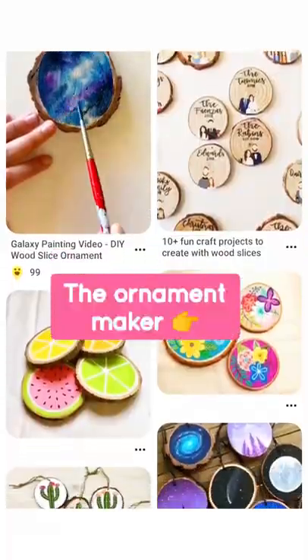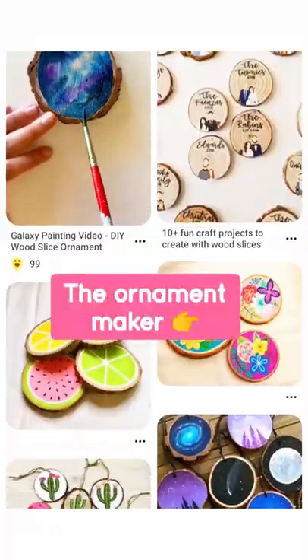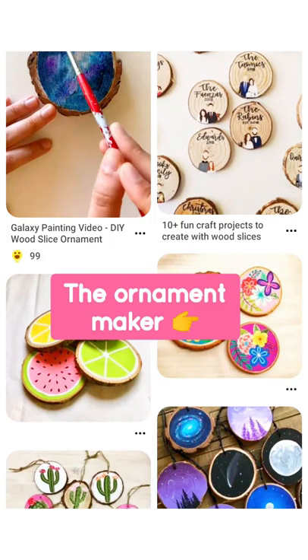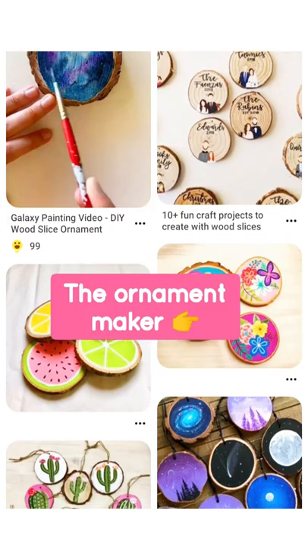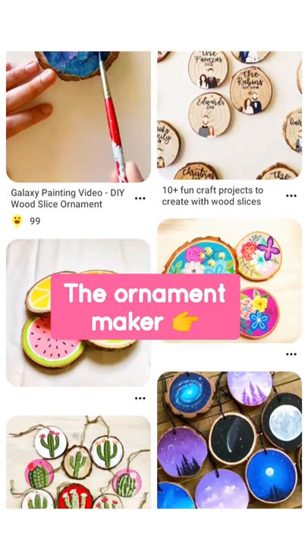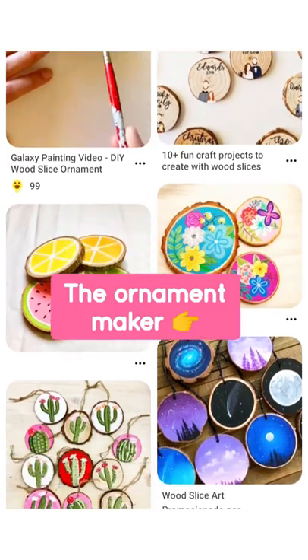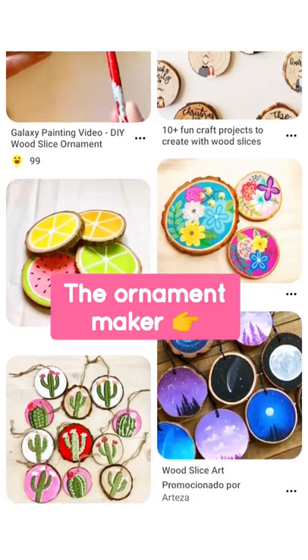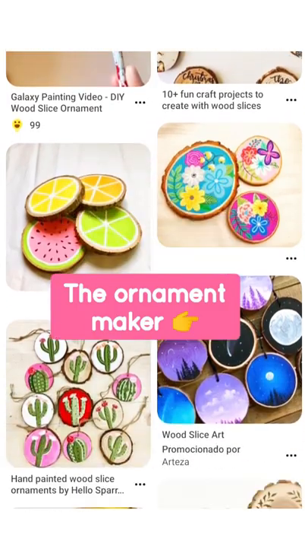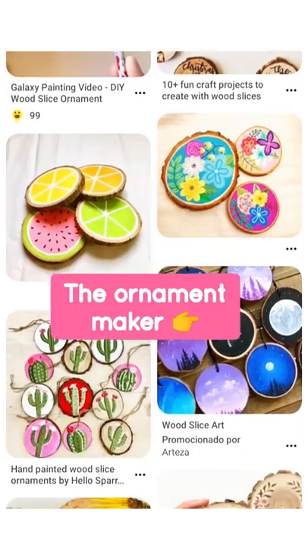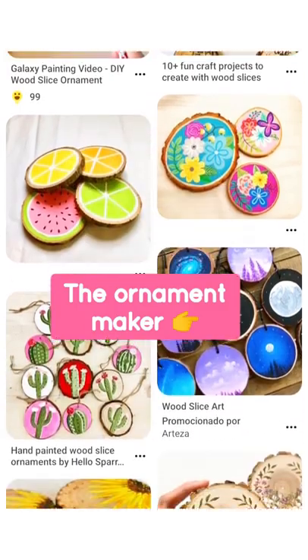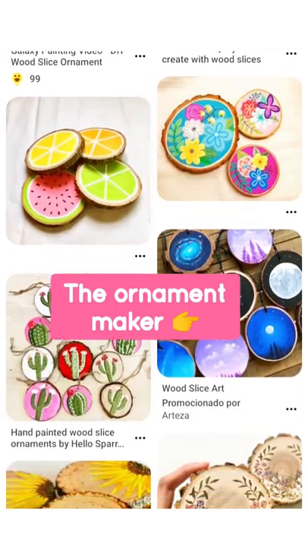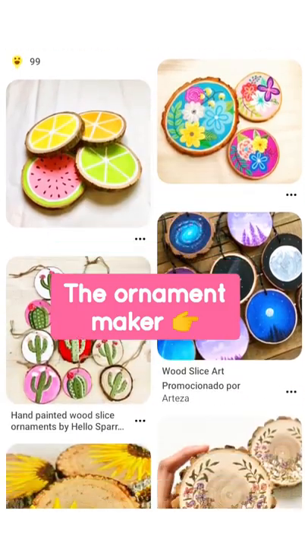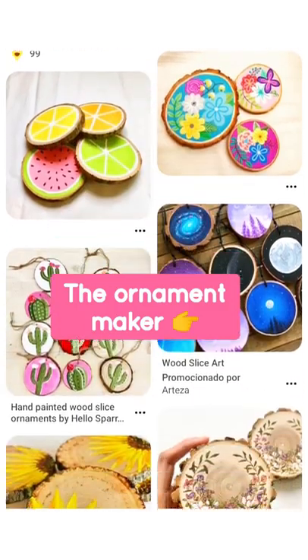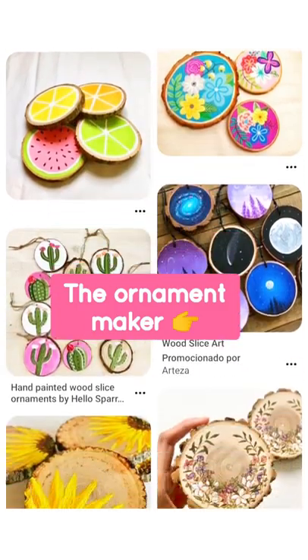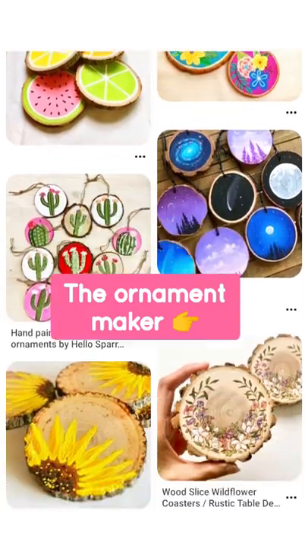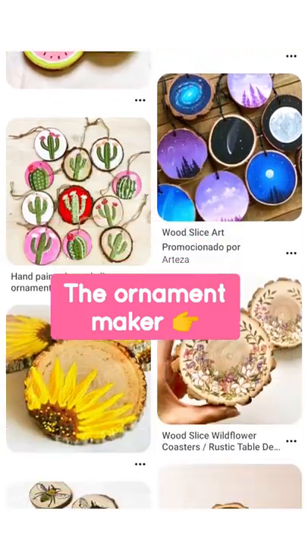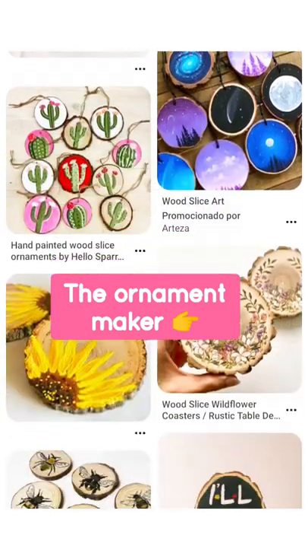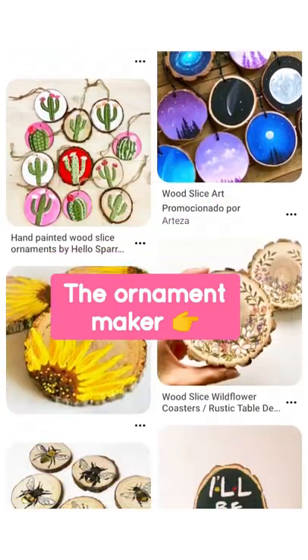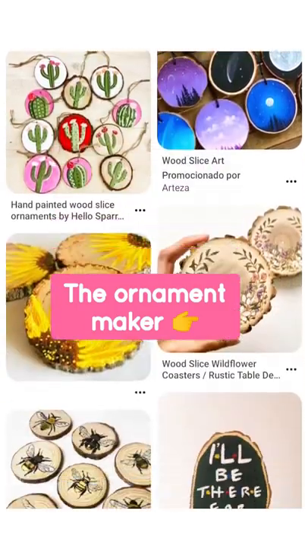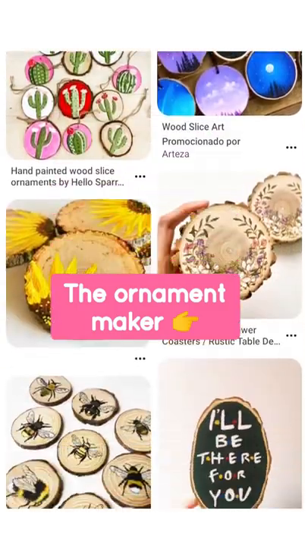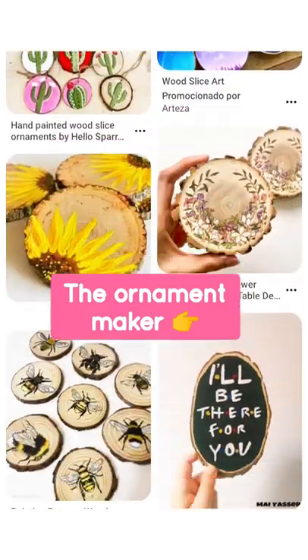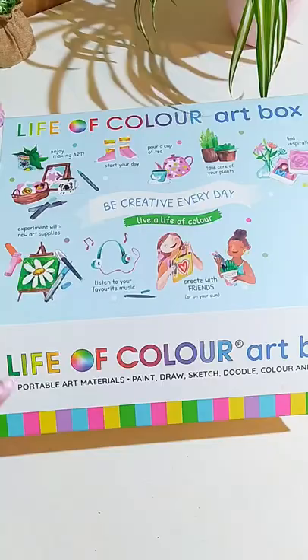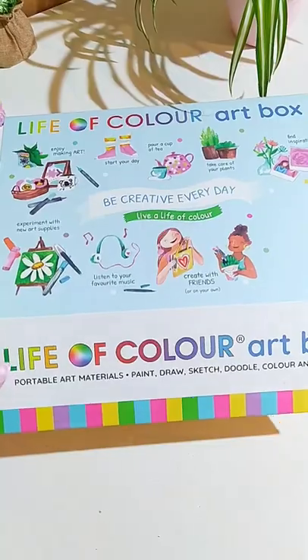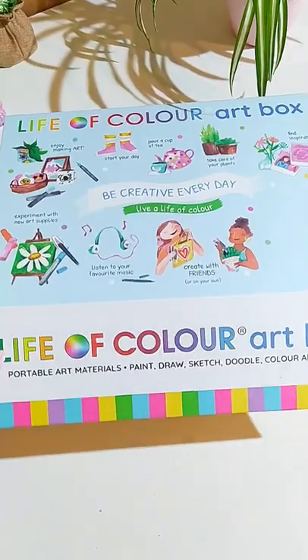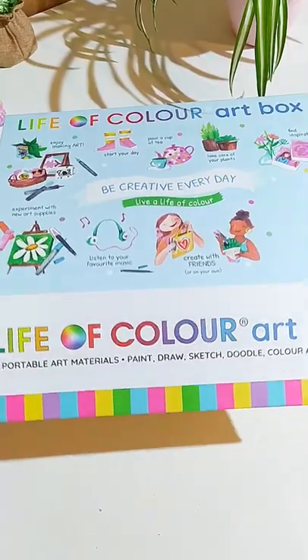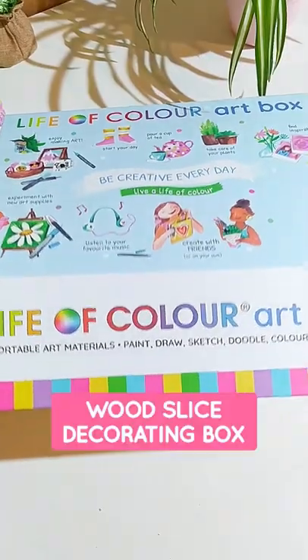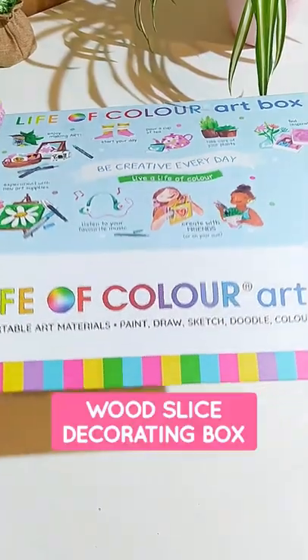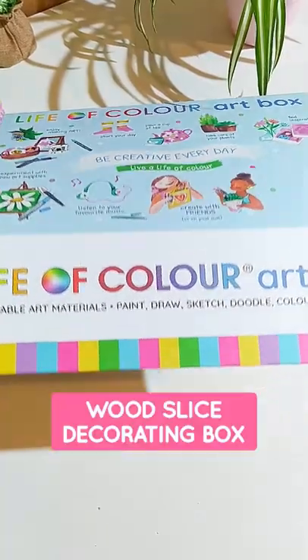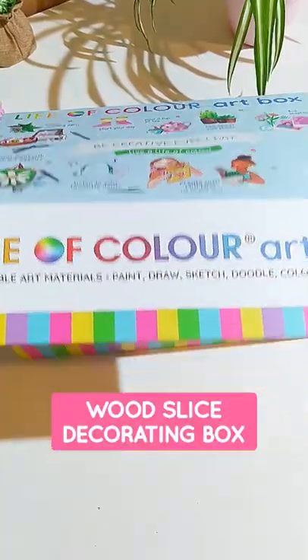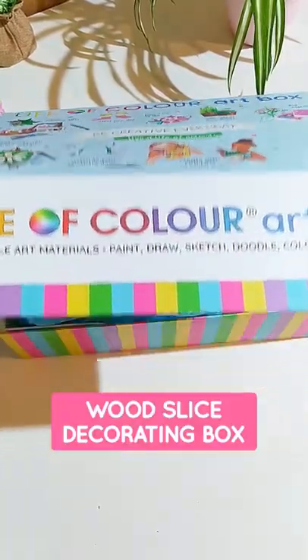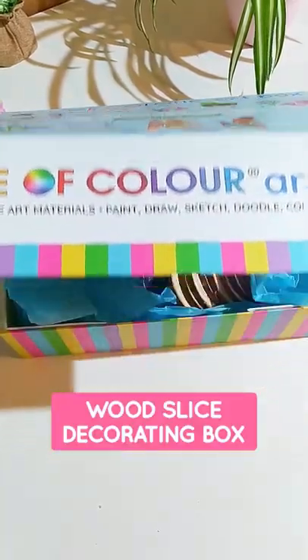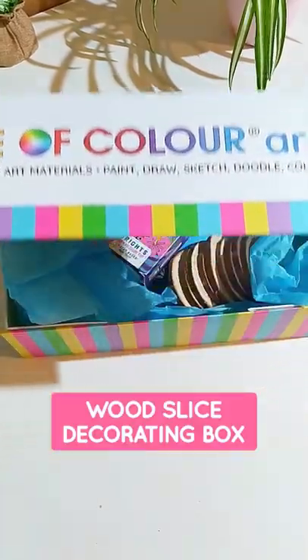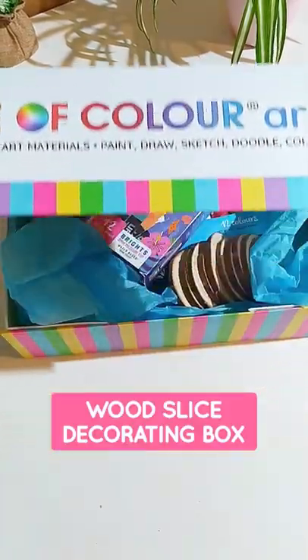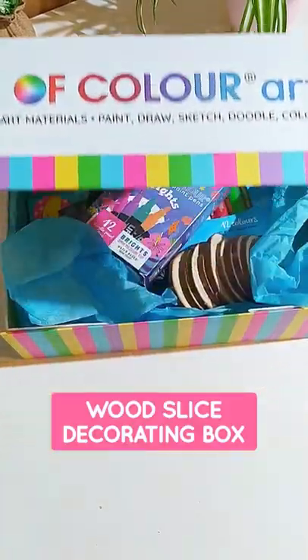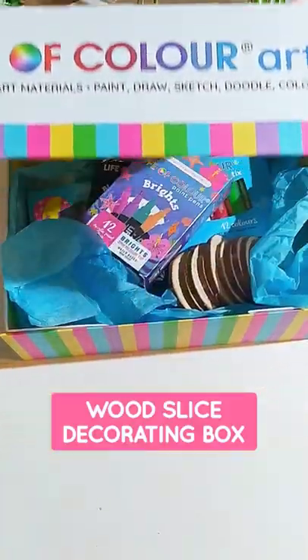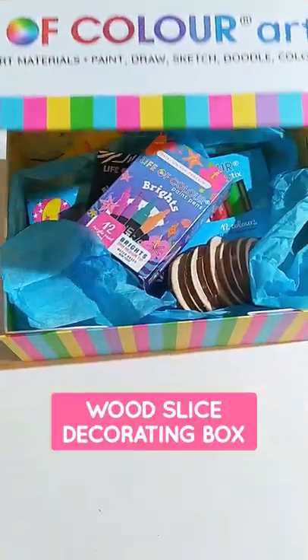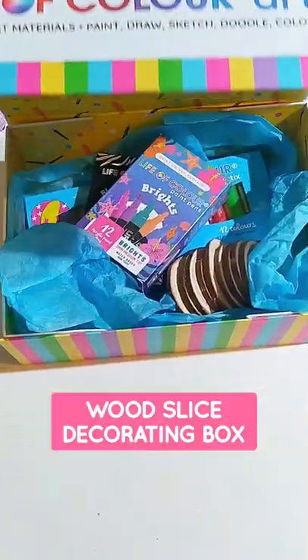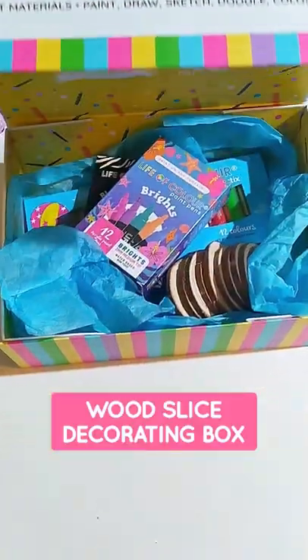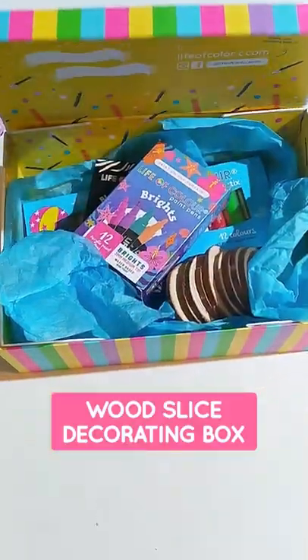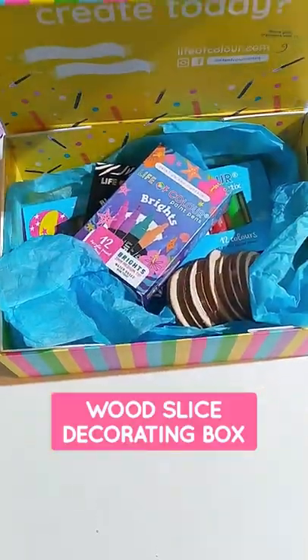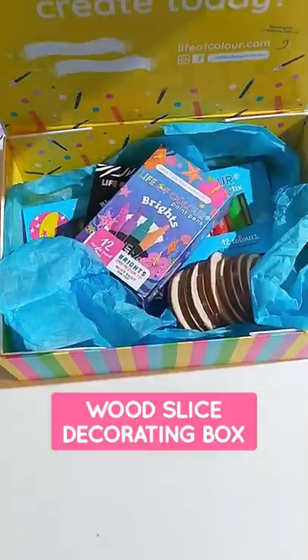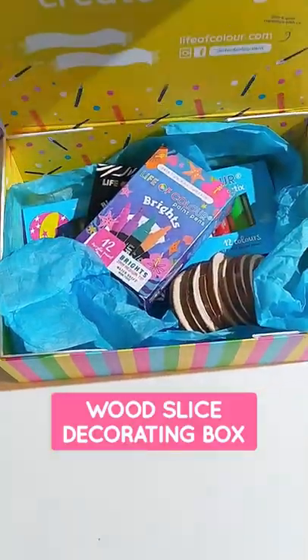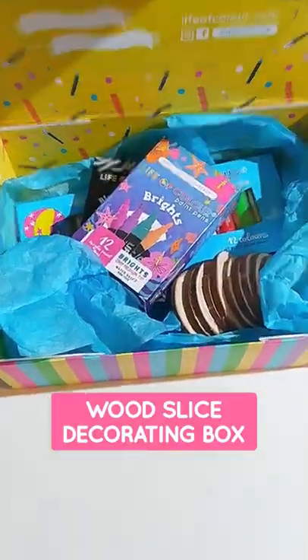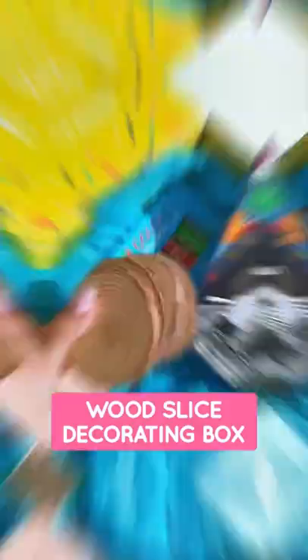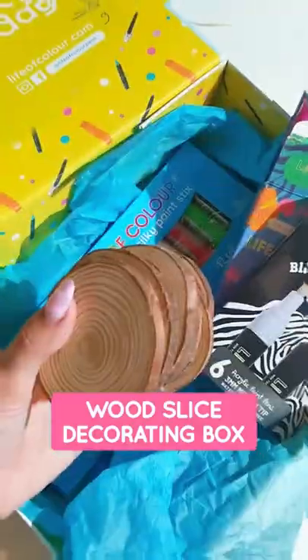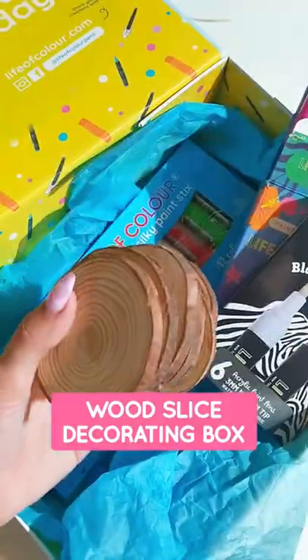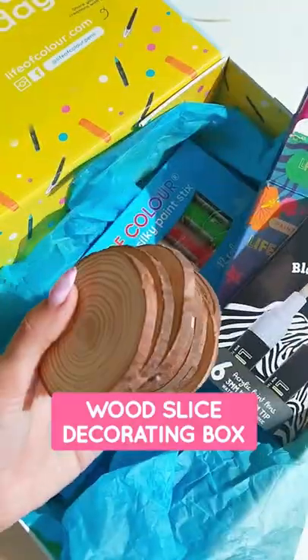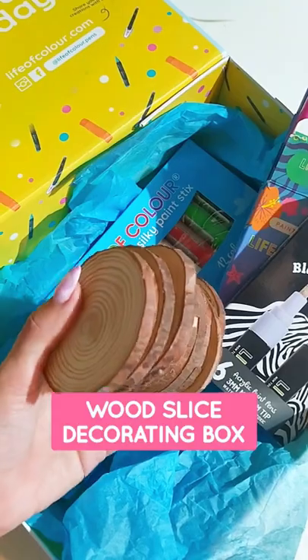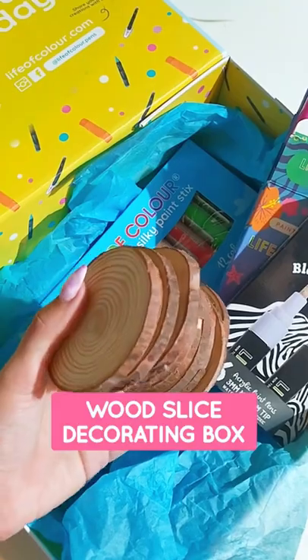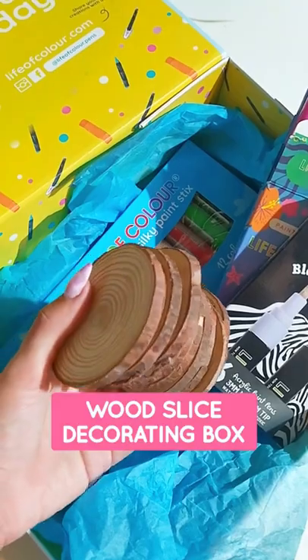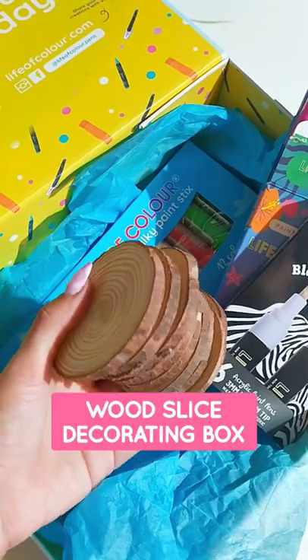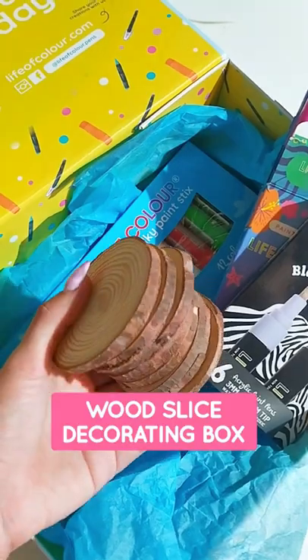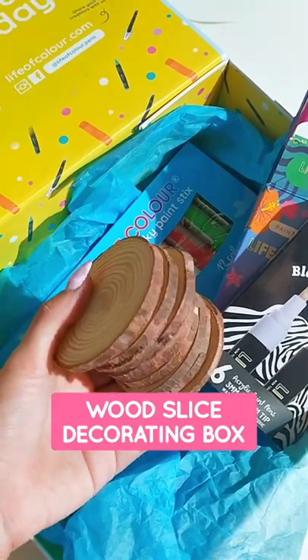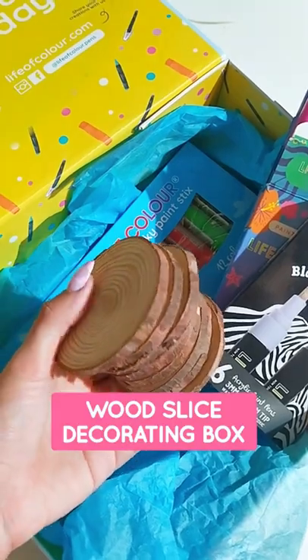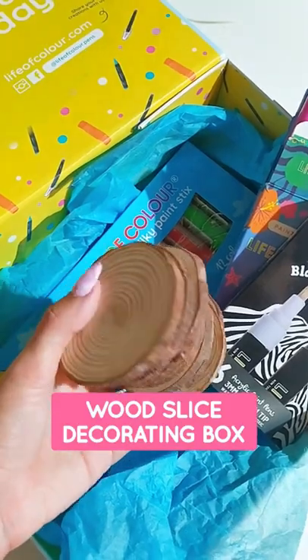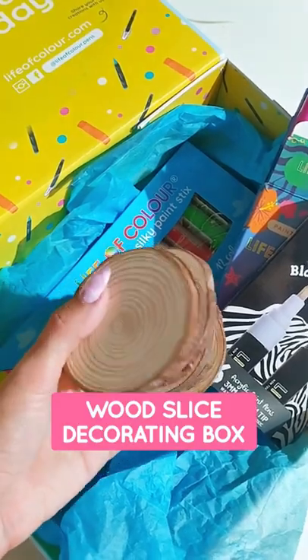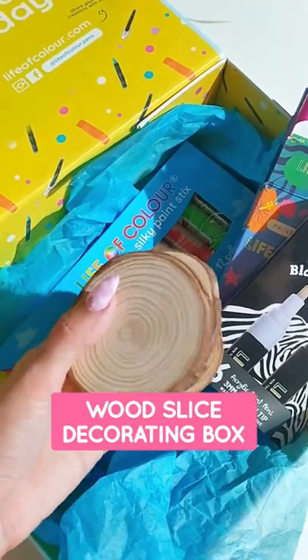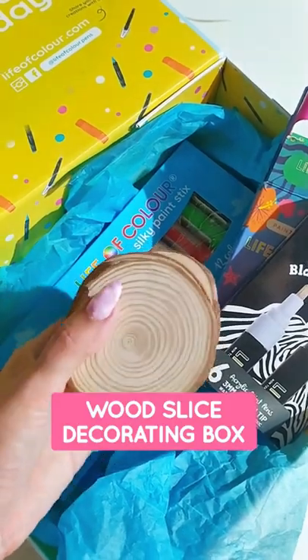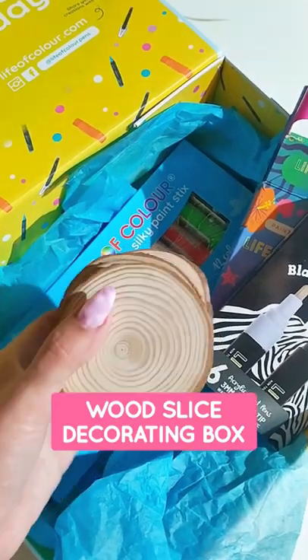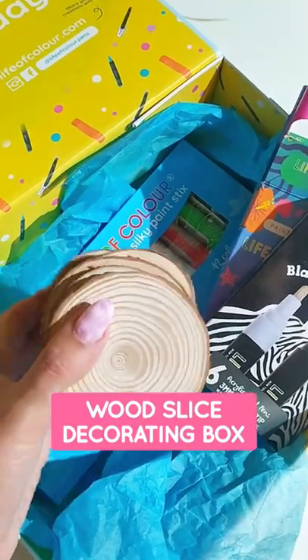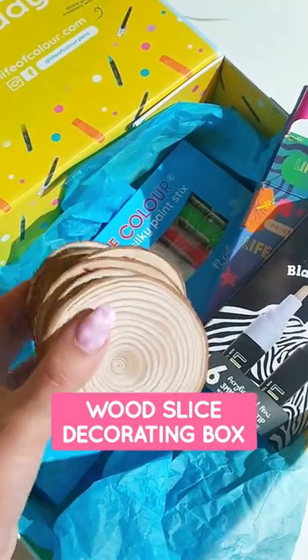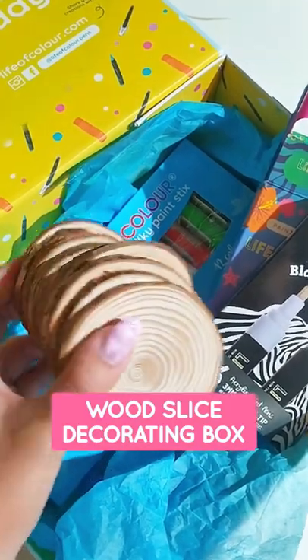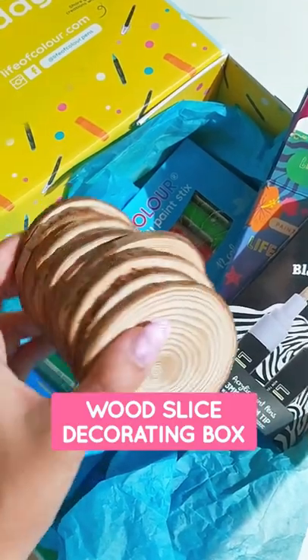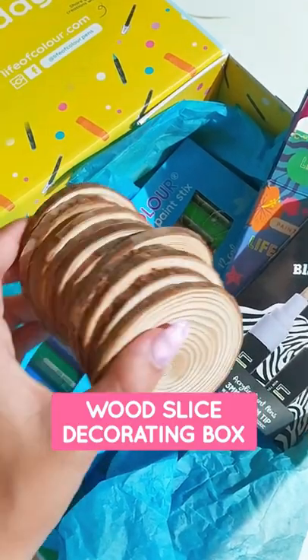For the ornament makers, we have wood slices which partner perfectly with our paint pens and also our paint sticks. The kids love these.